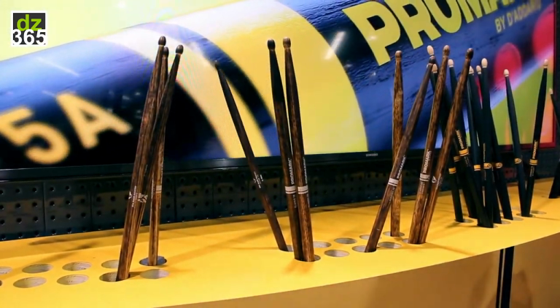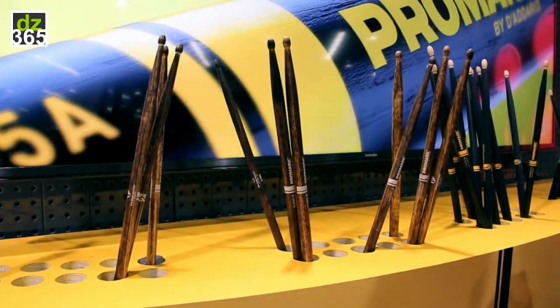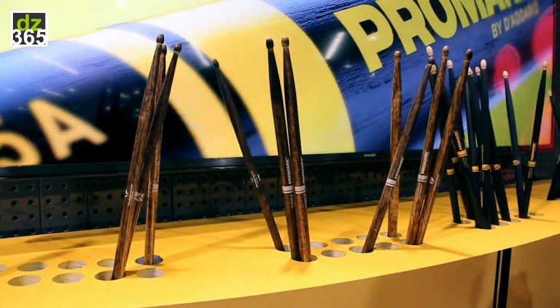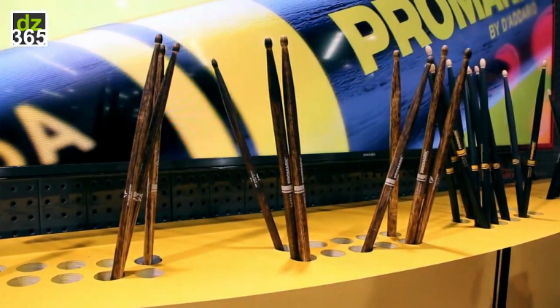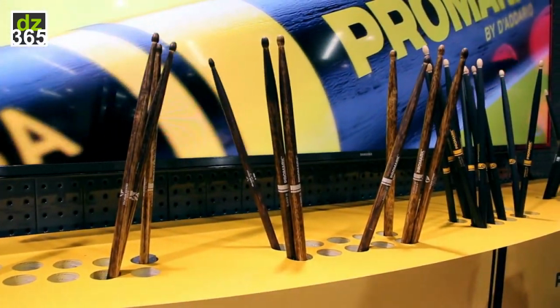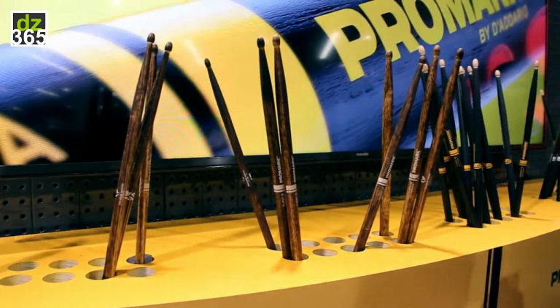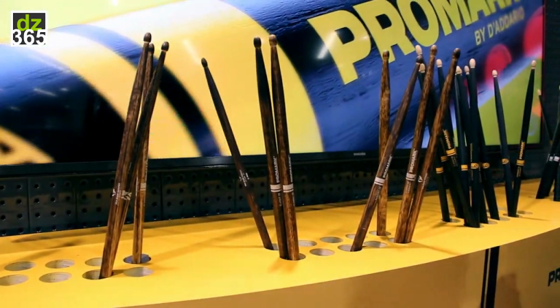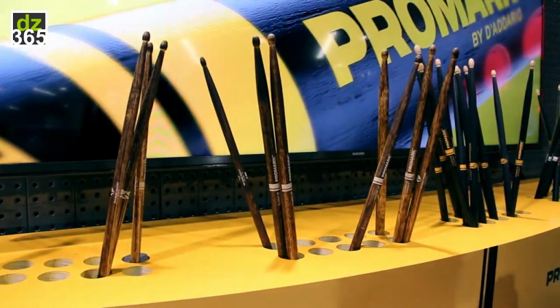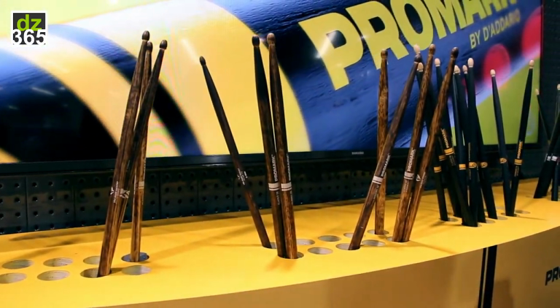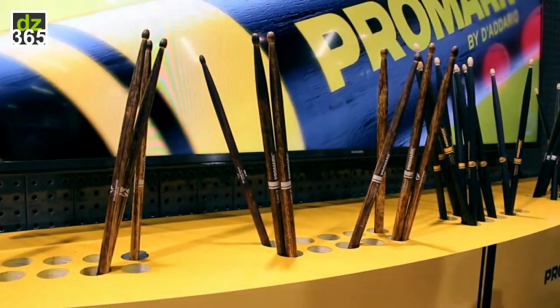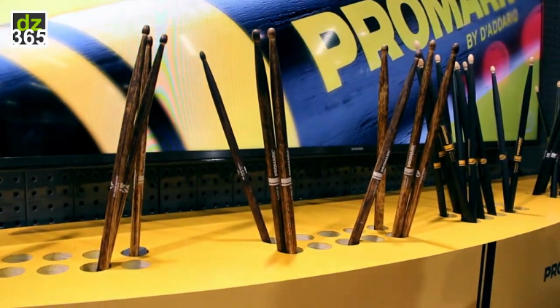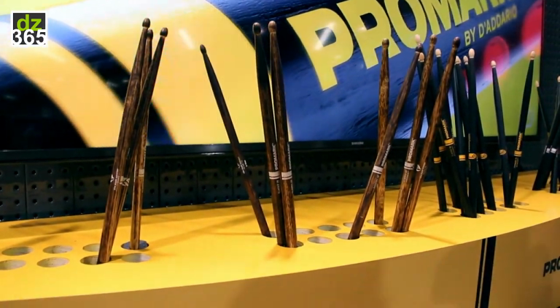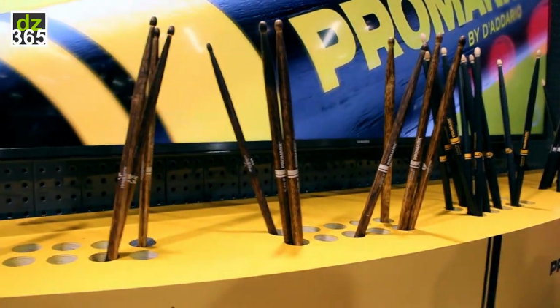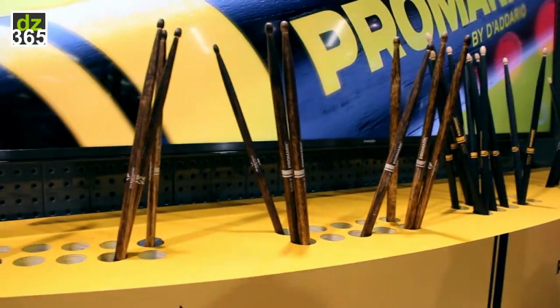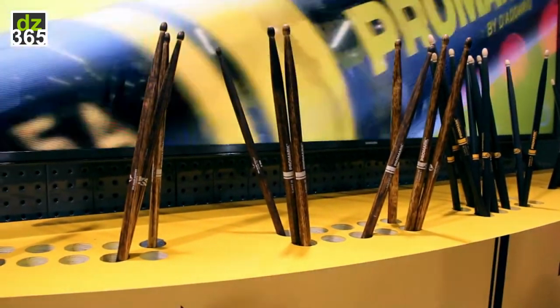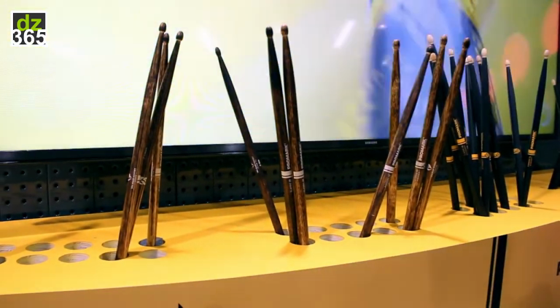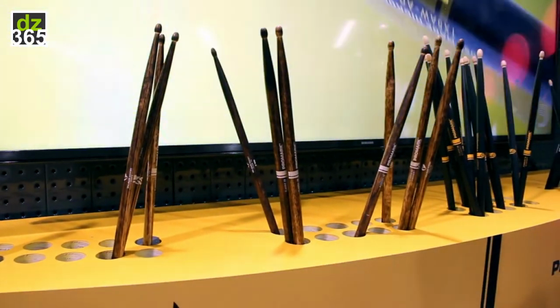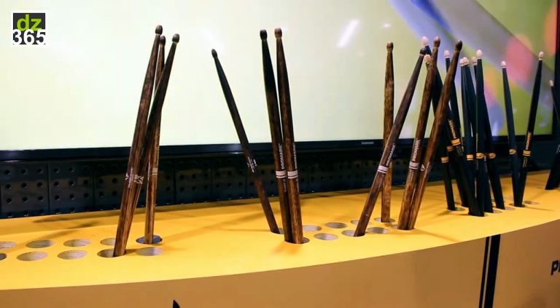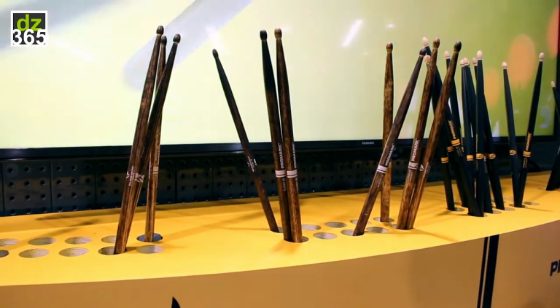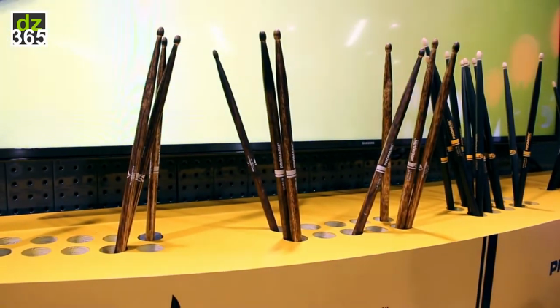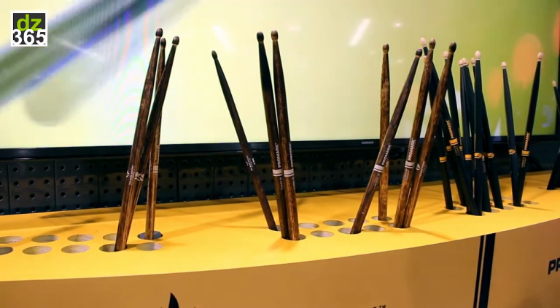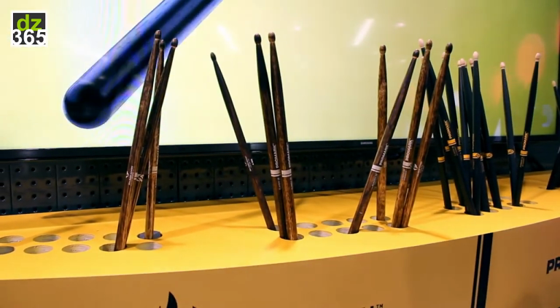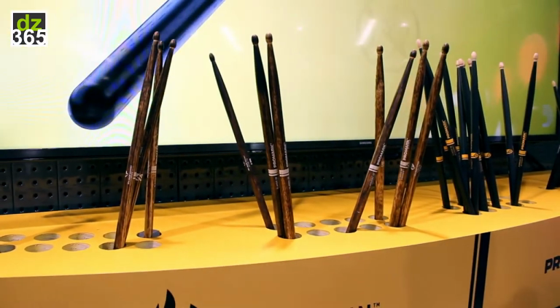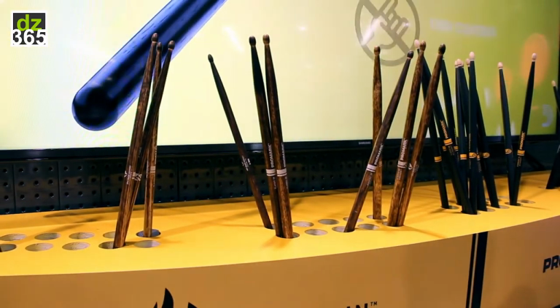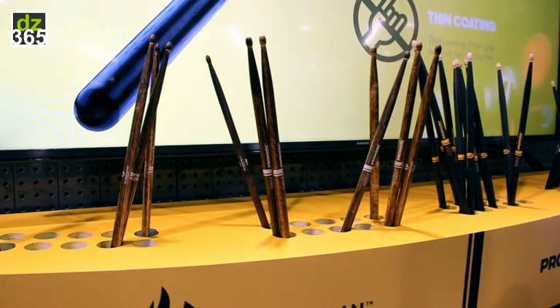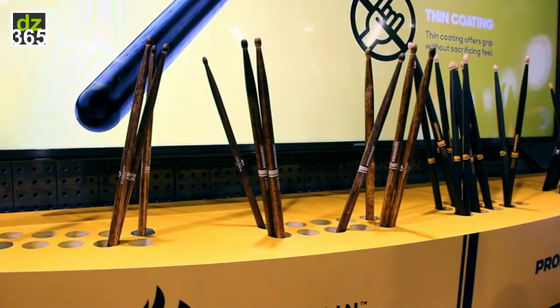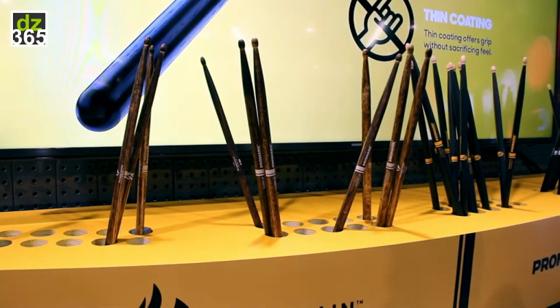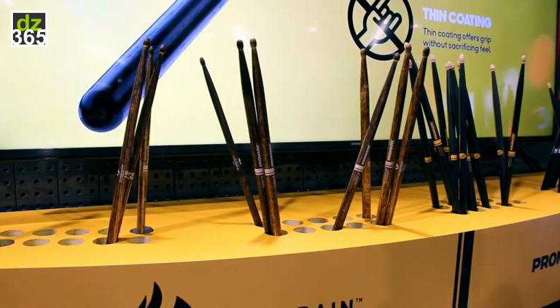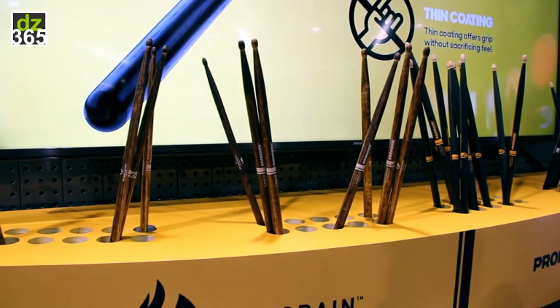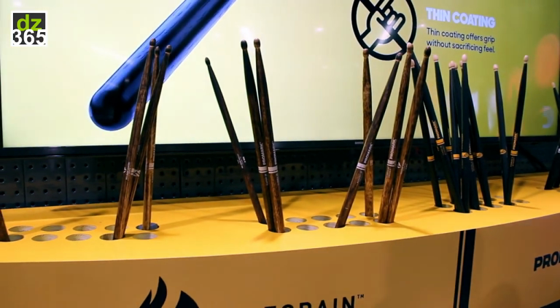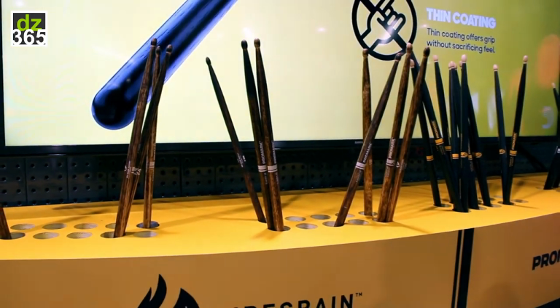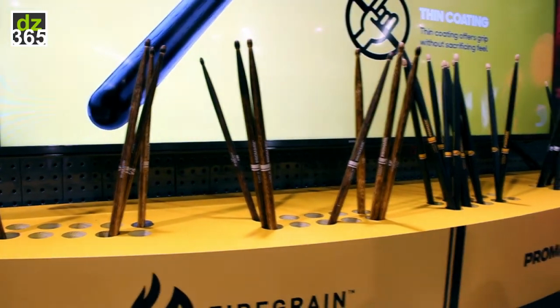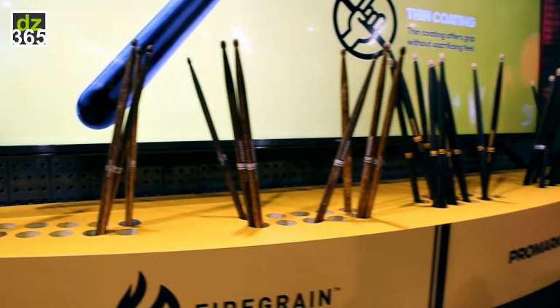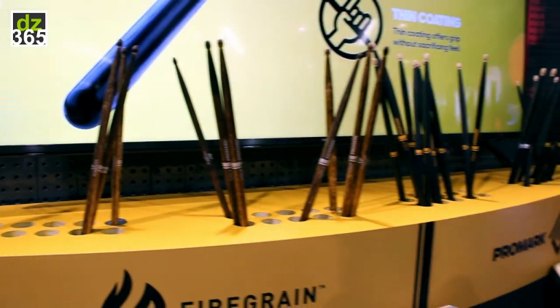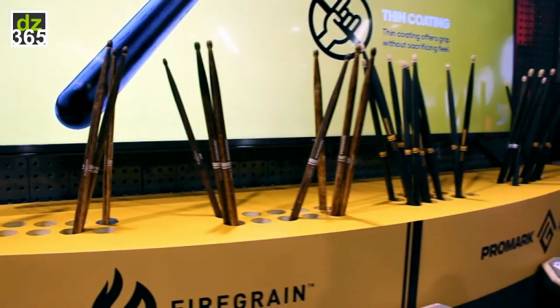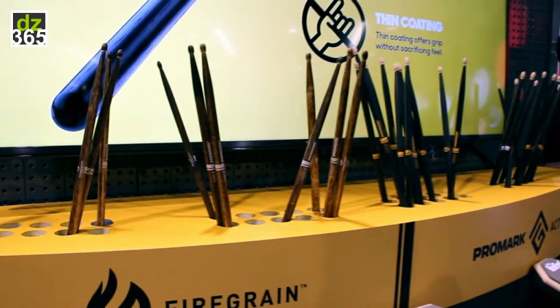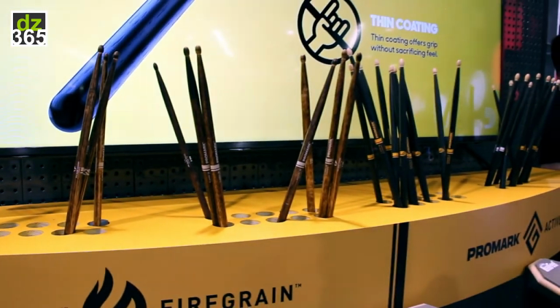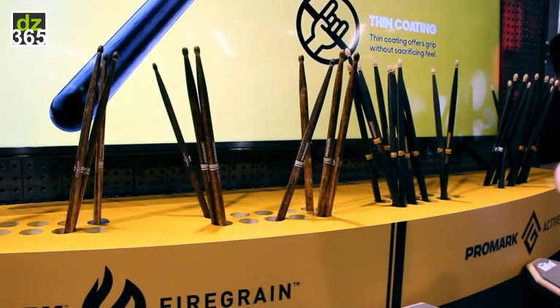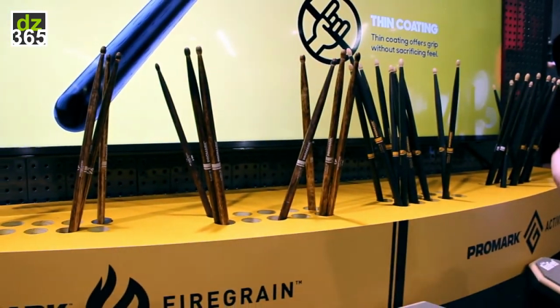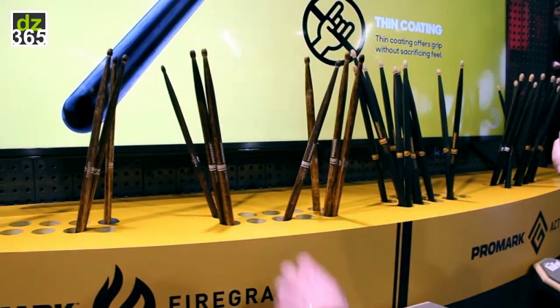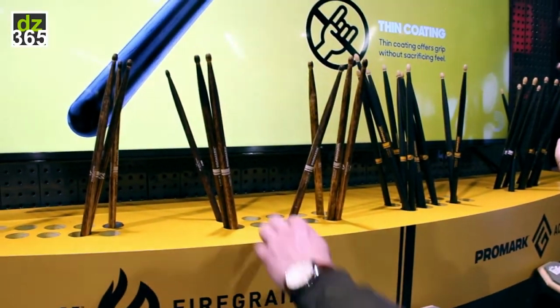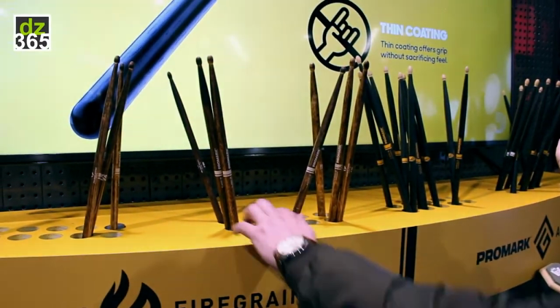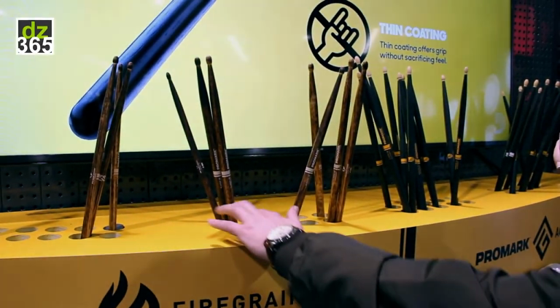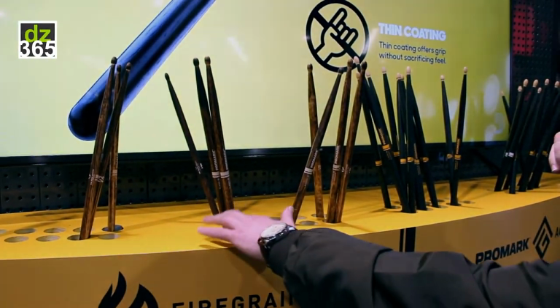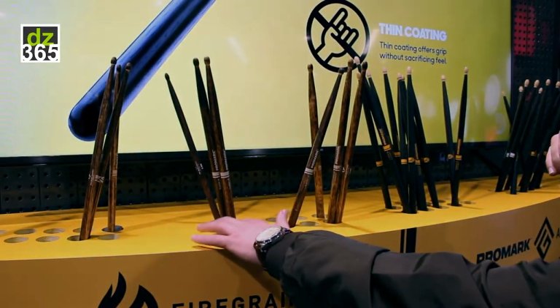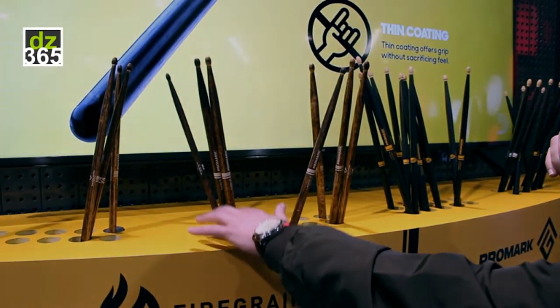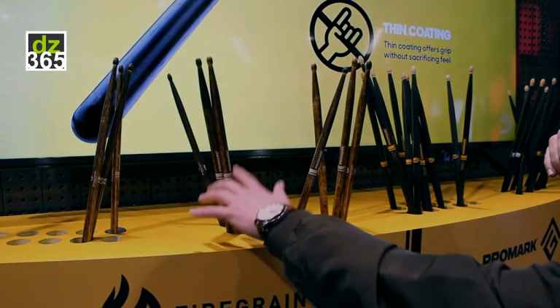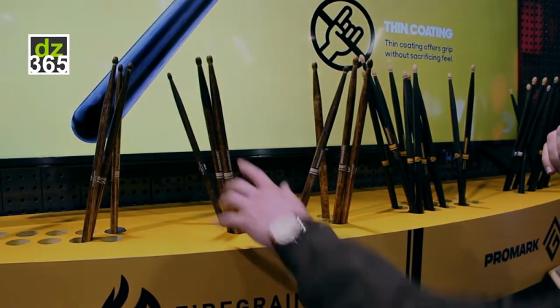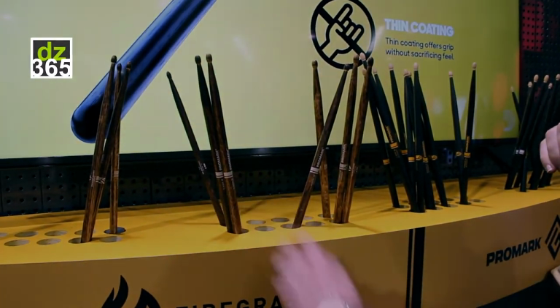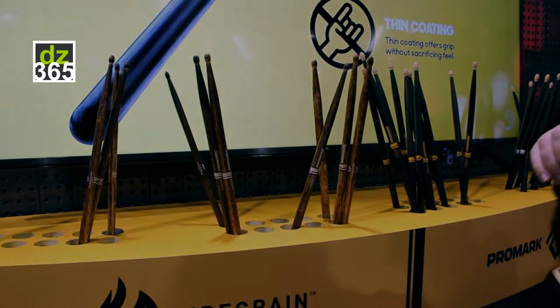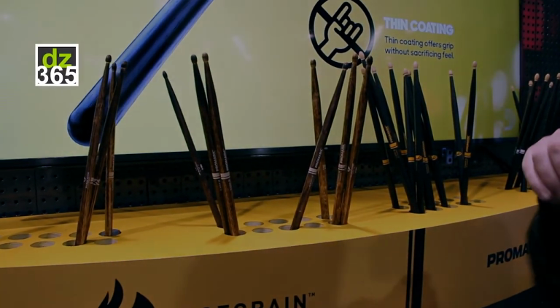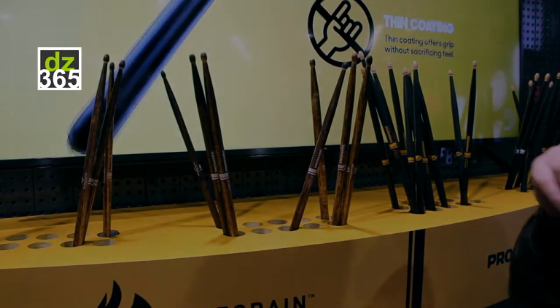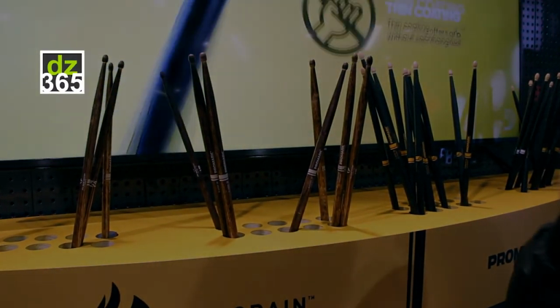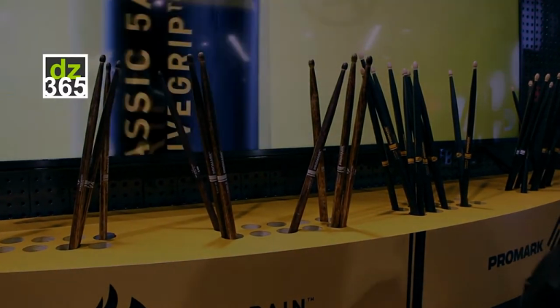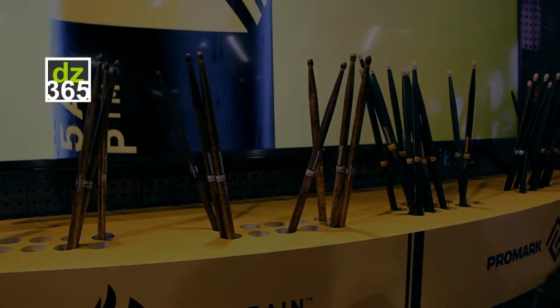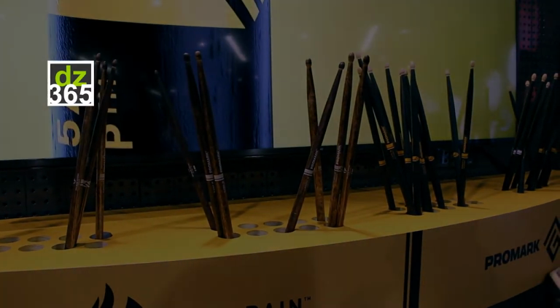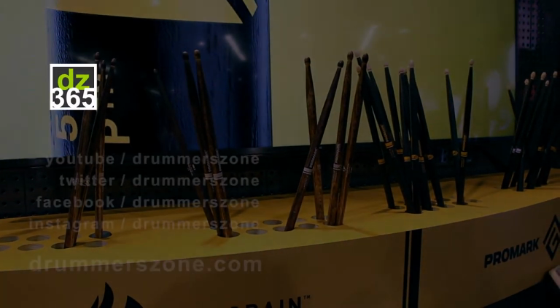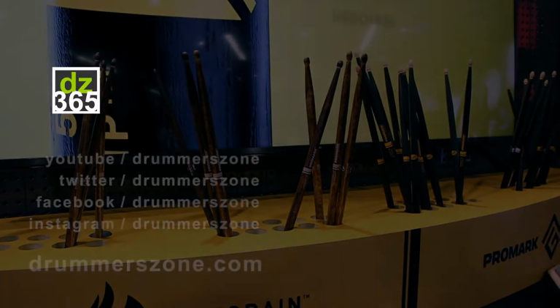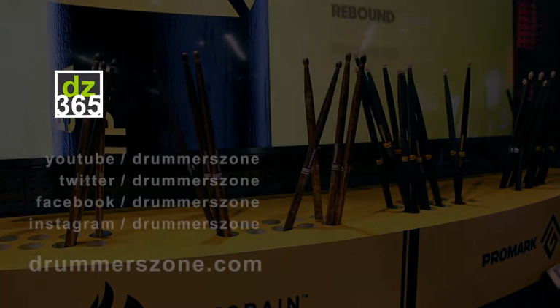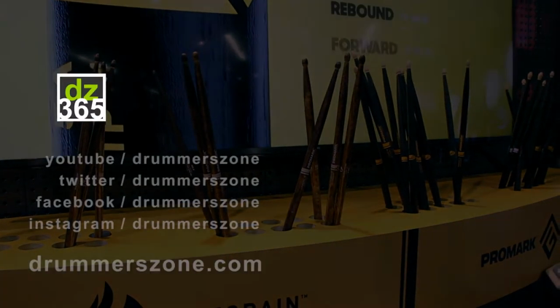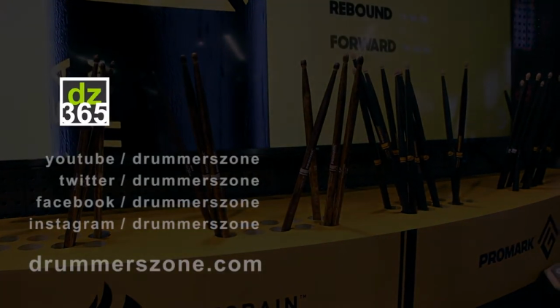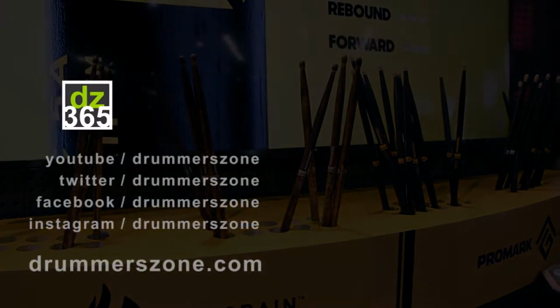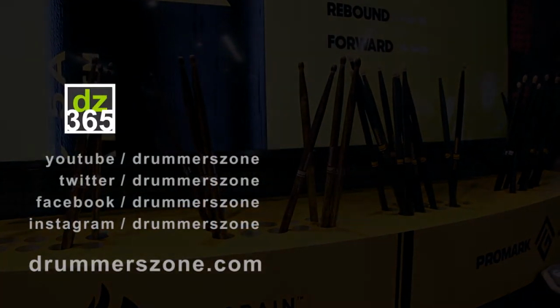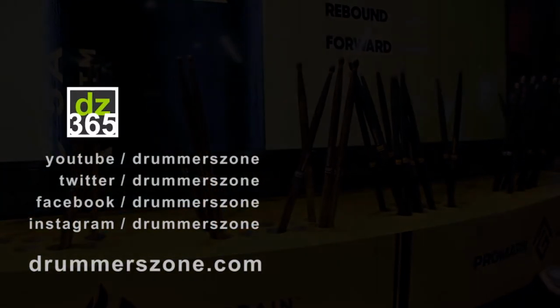Really exciting about that — that beautiful char on the outside is due to that flame treatment as well. So they look really beautiful.